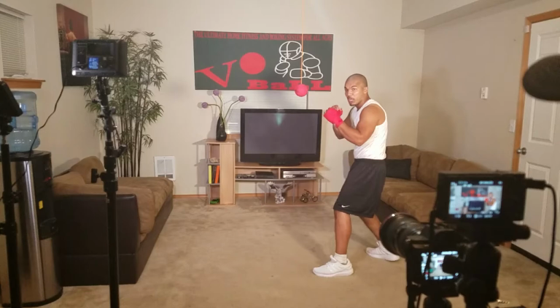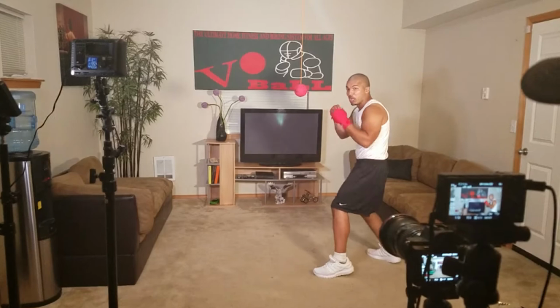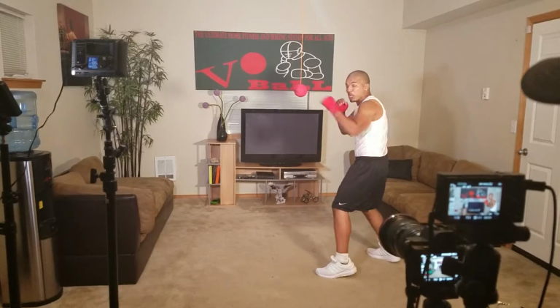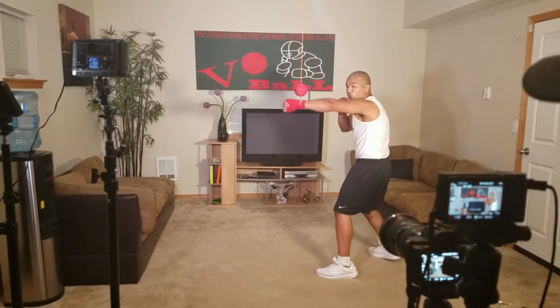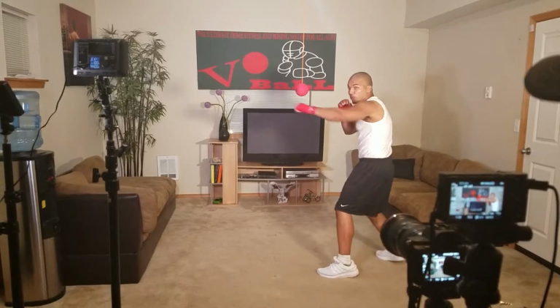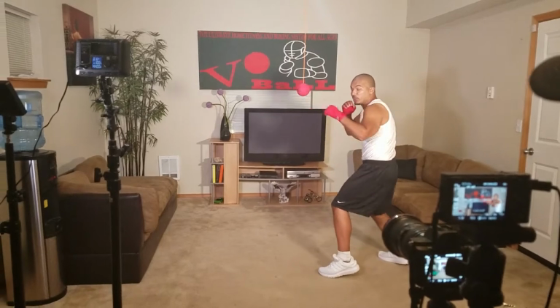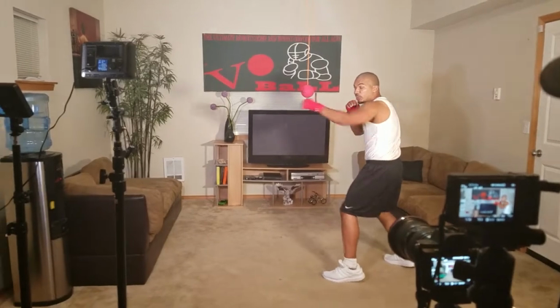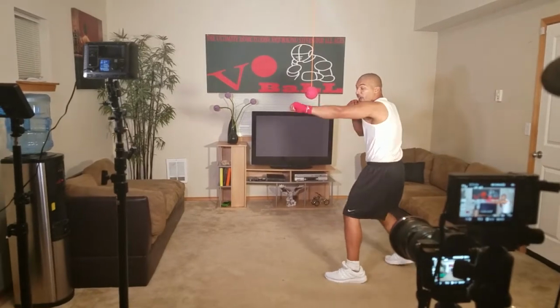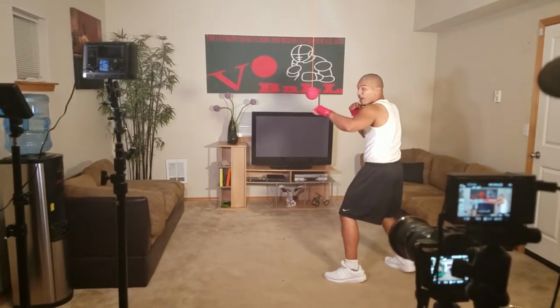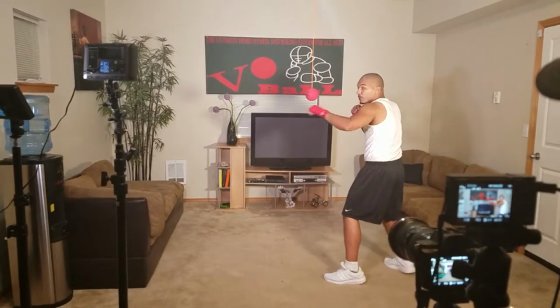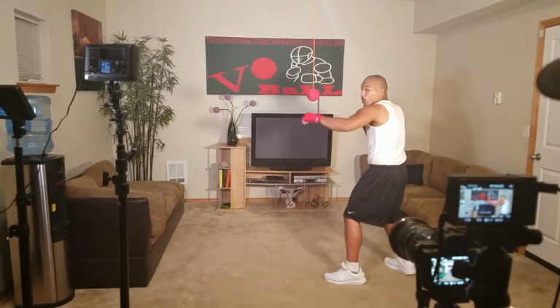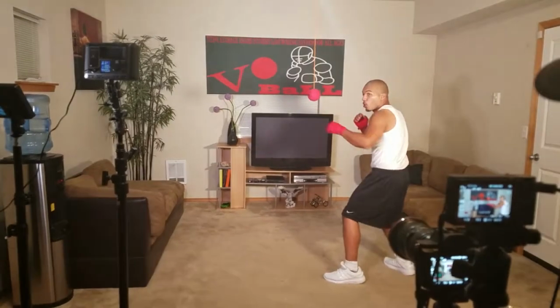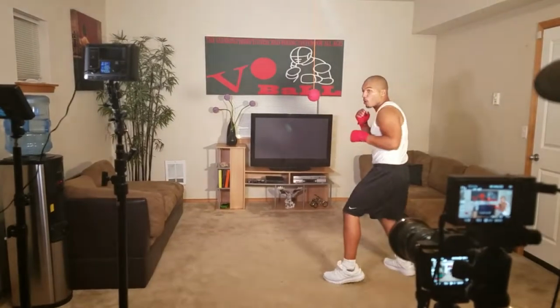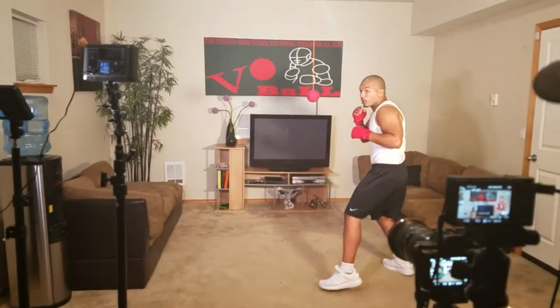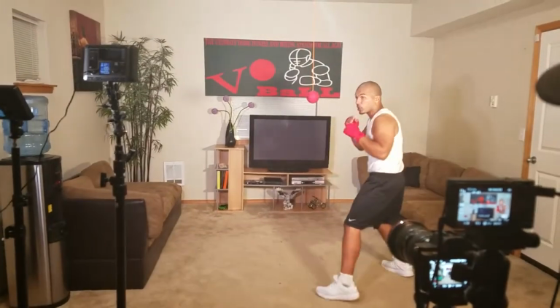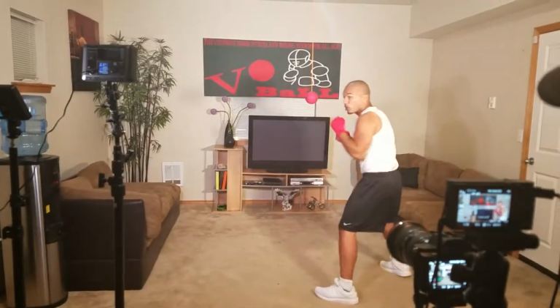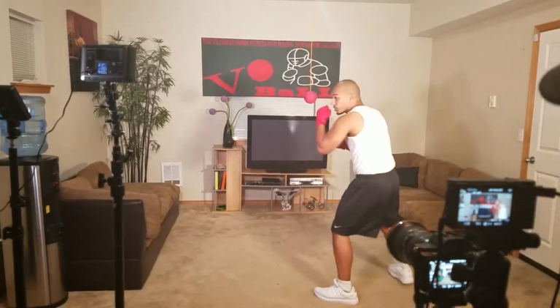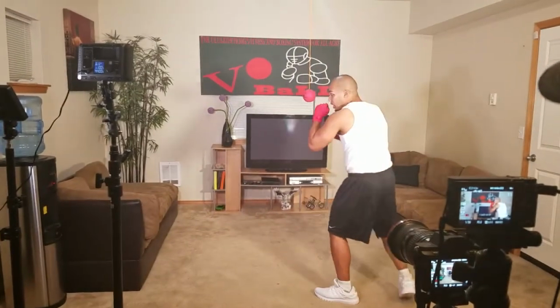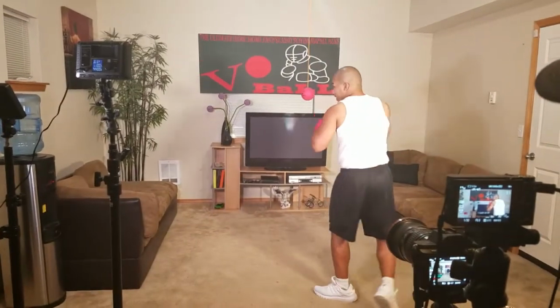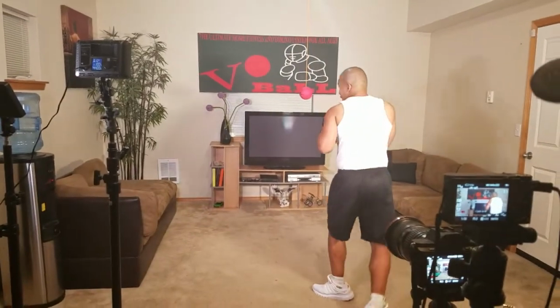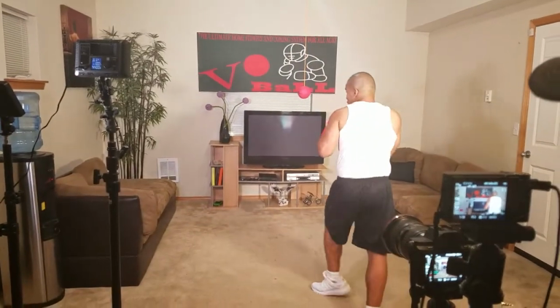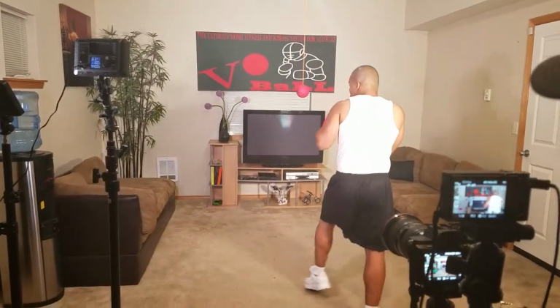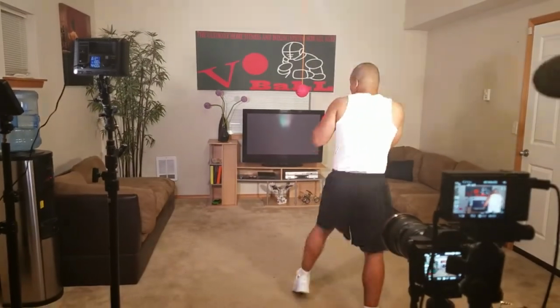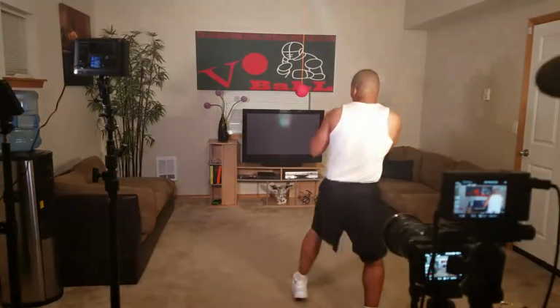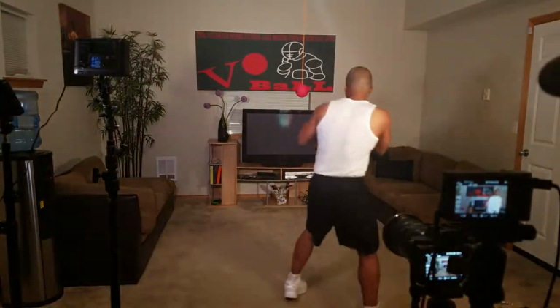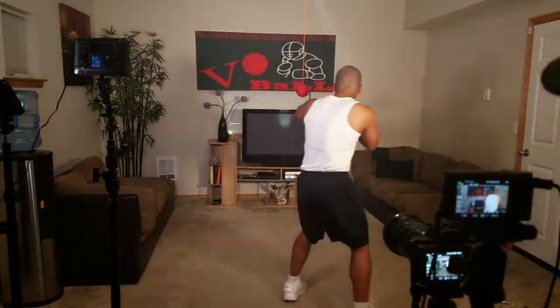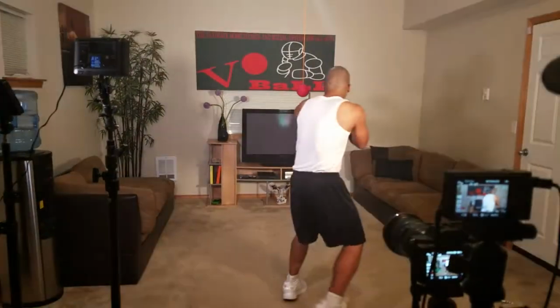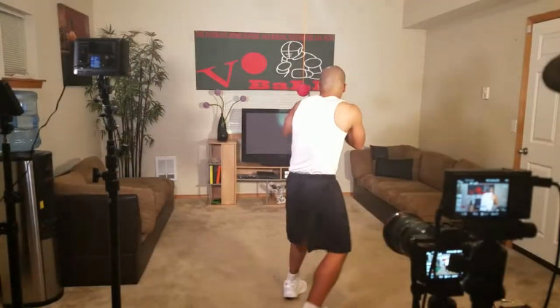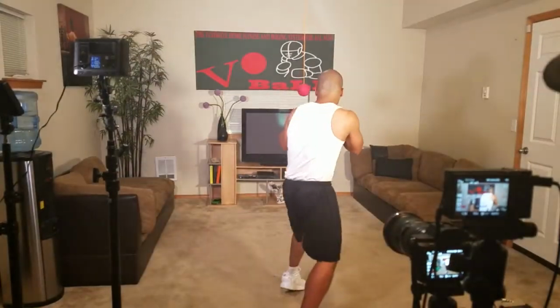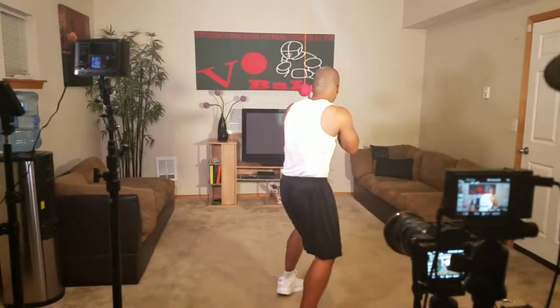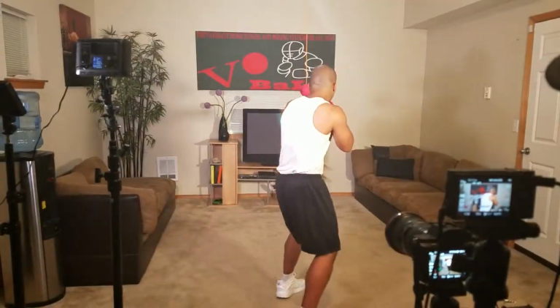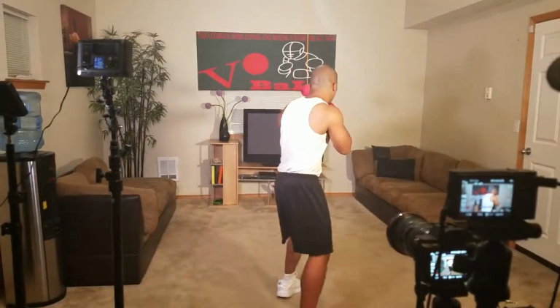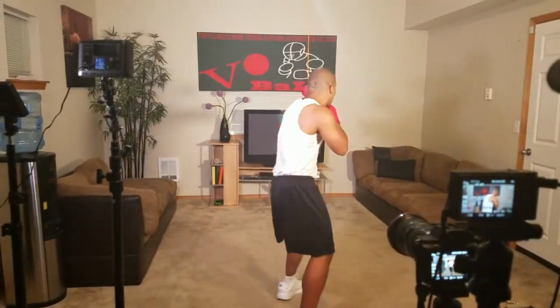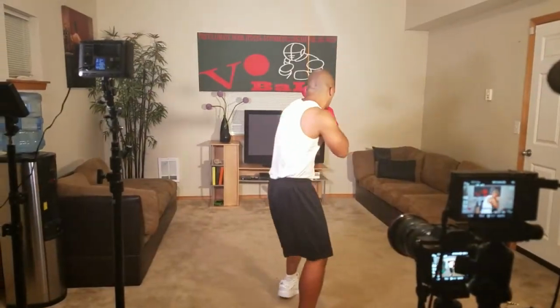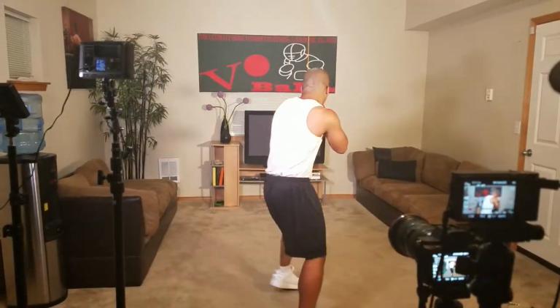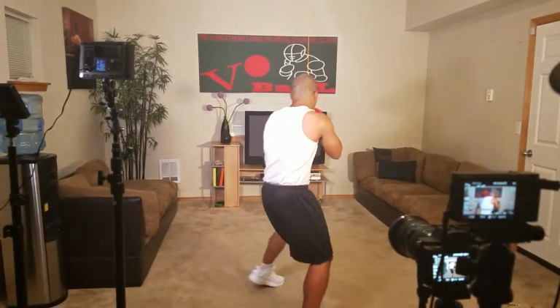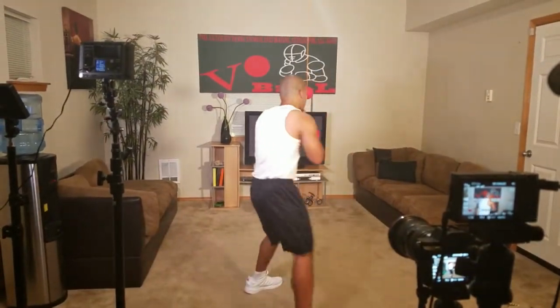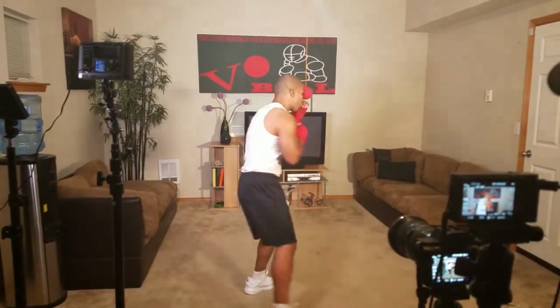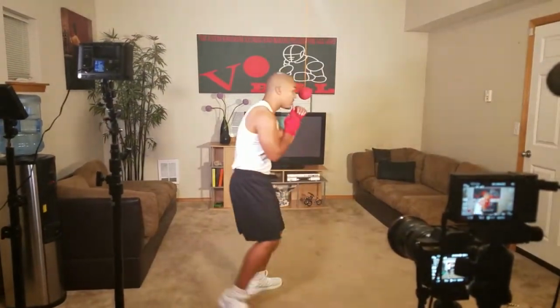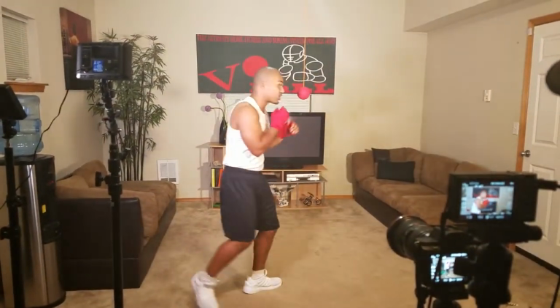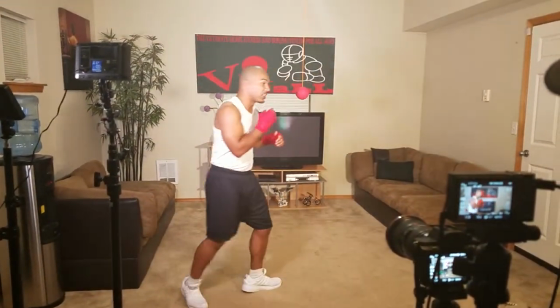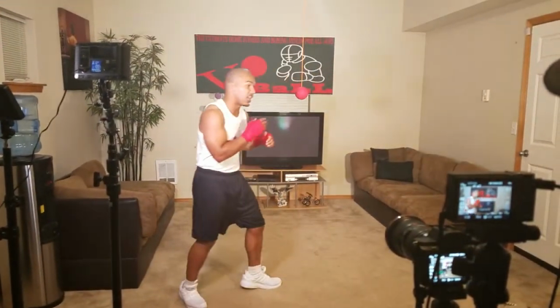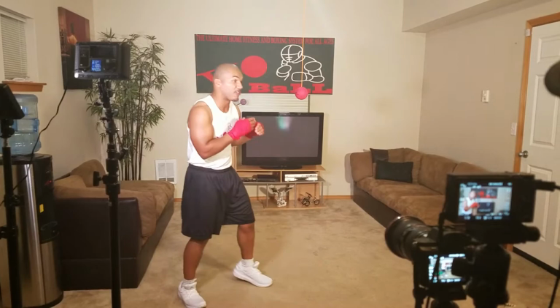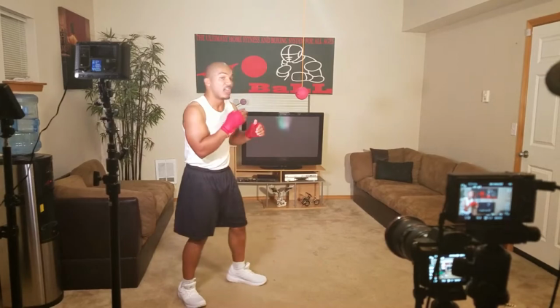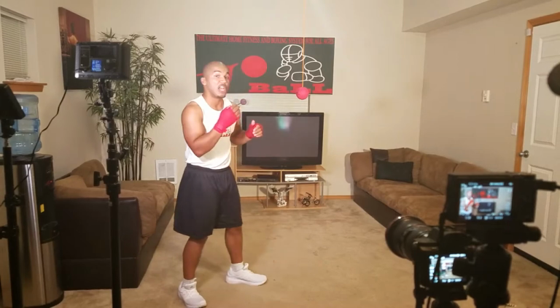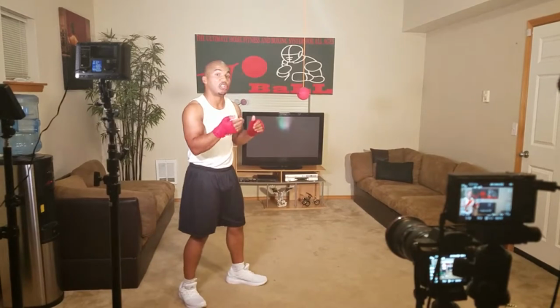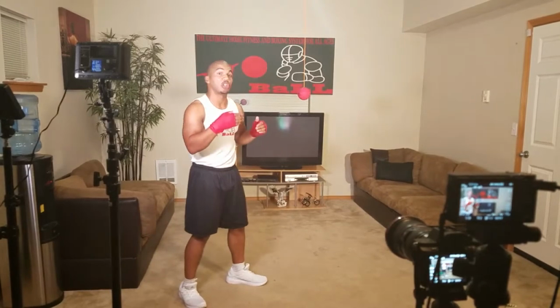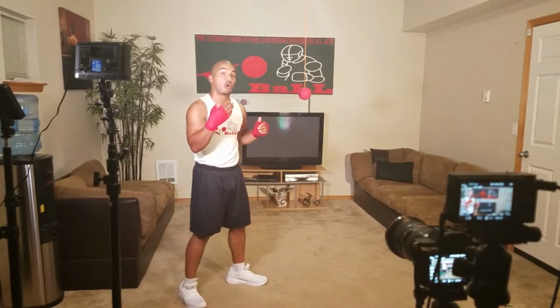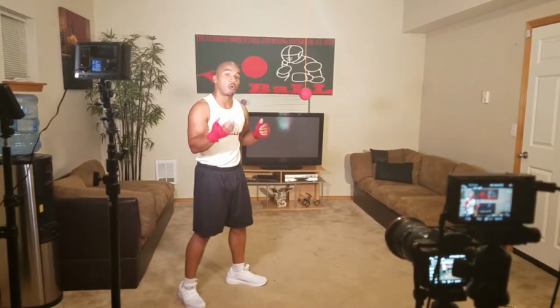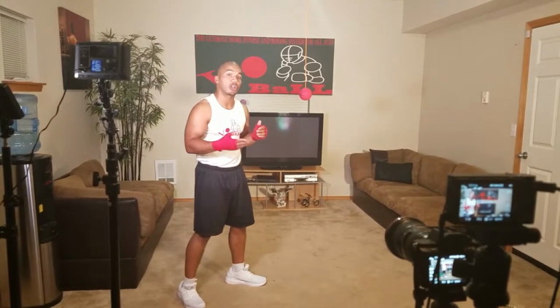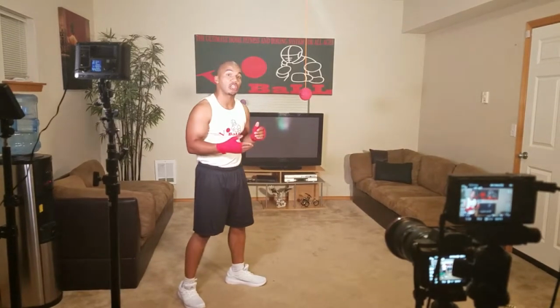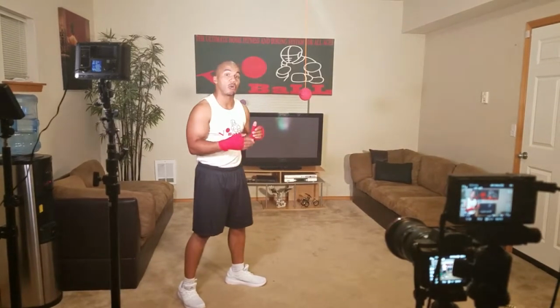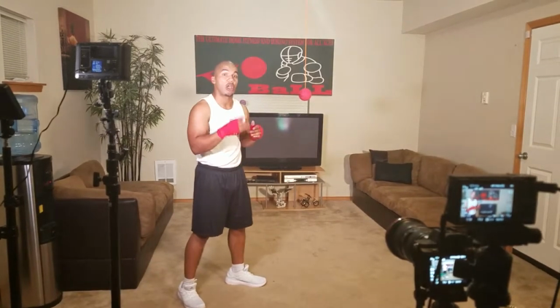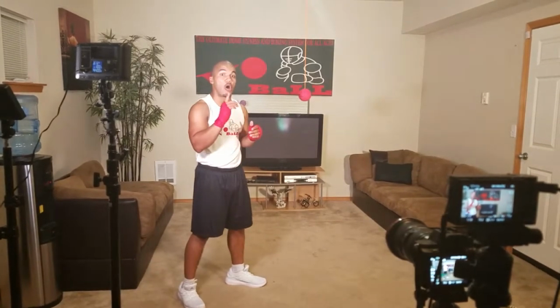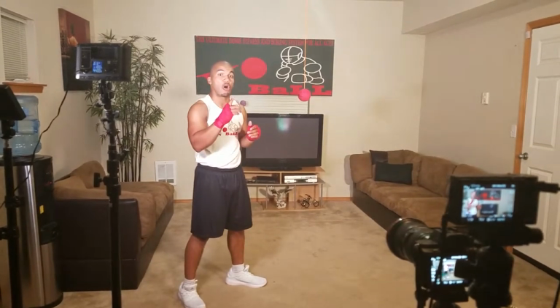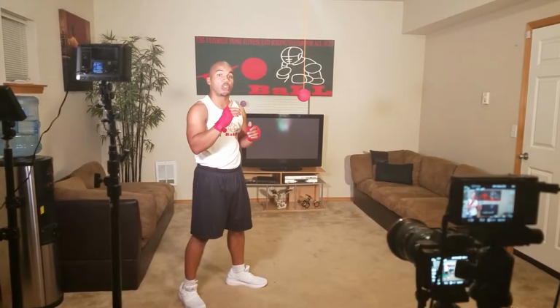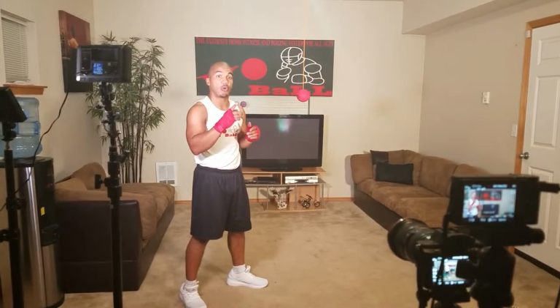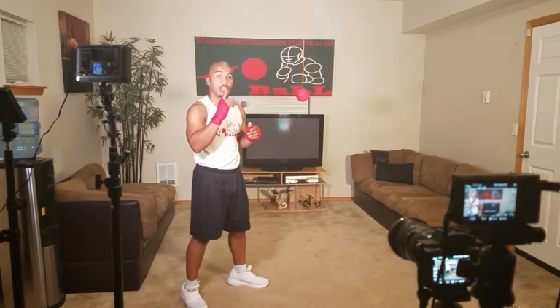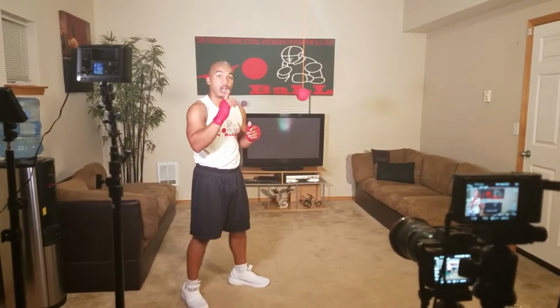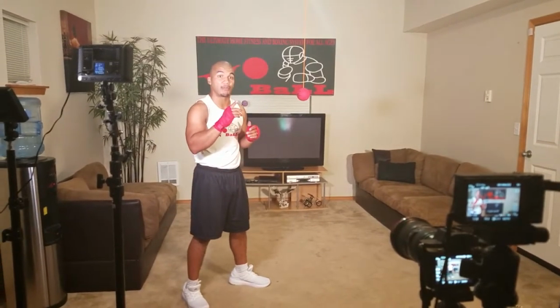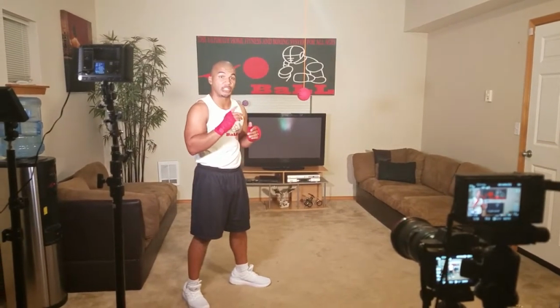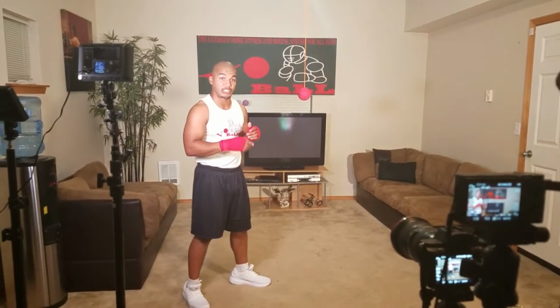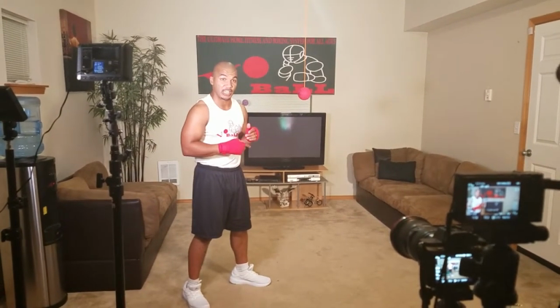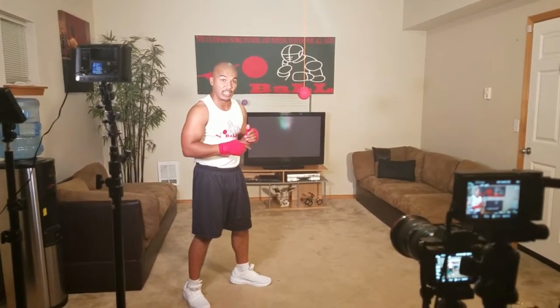3 jabs, quarter turn to the left, 4 jabs, quarter turn to the left, and you're going to work your way all the way up to 10.